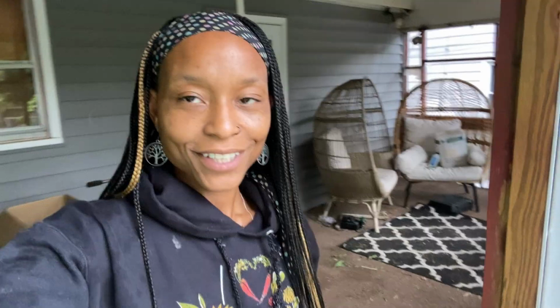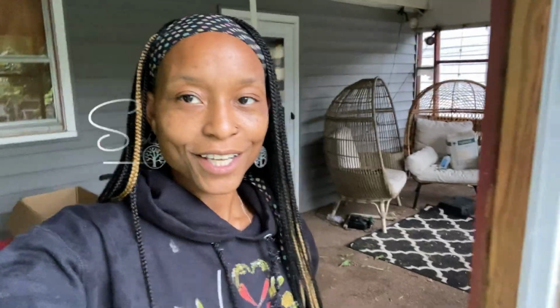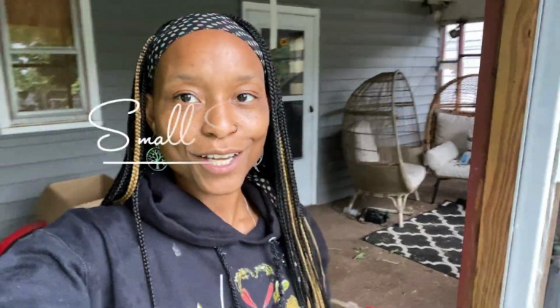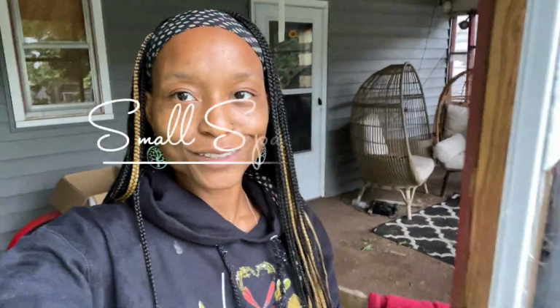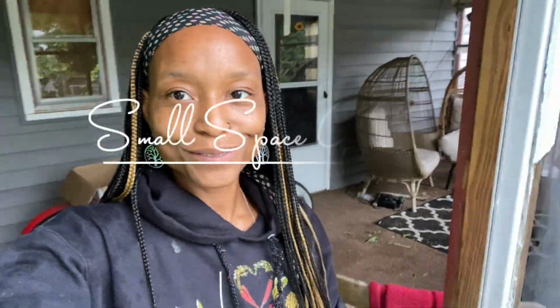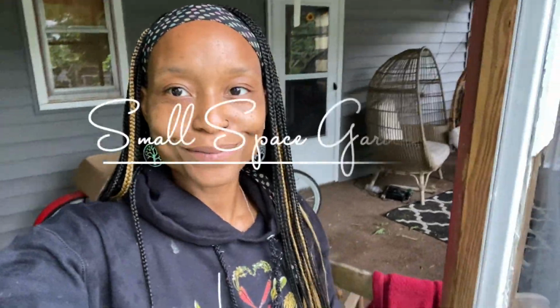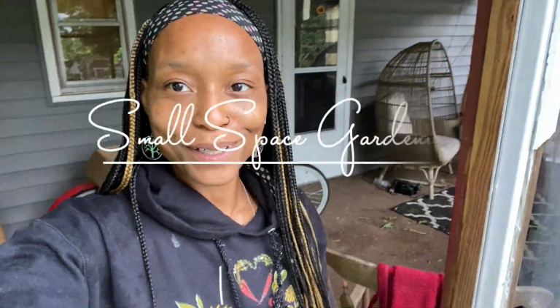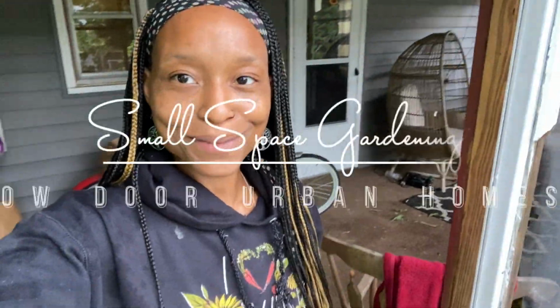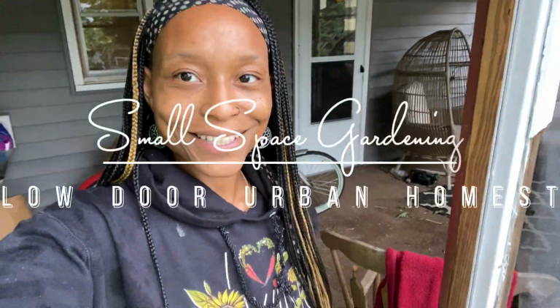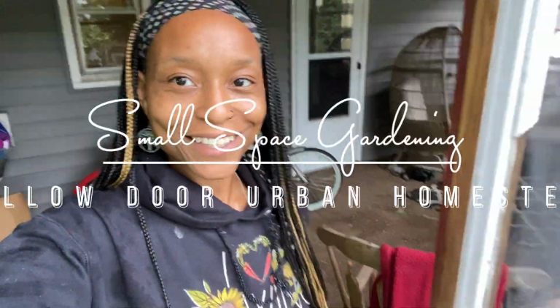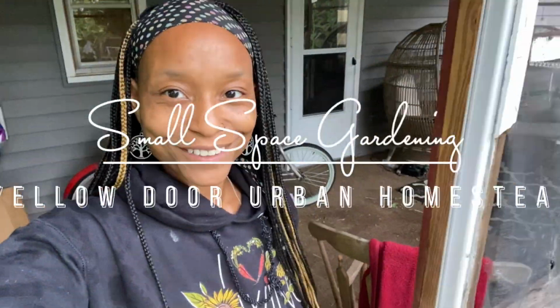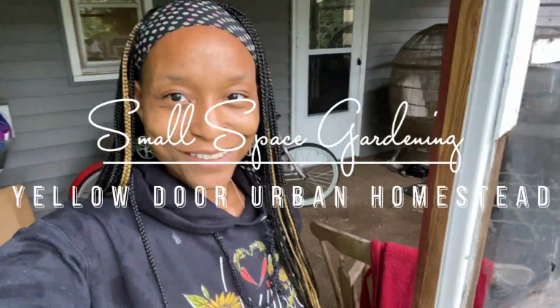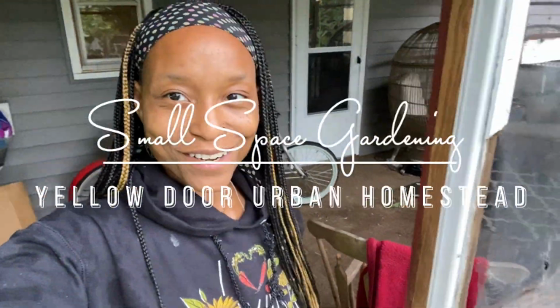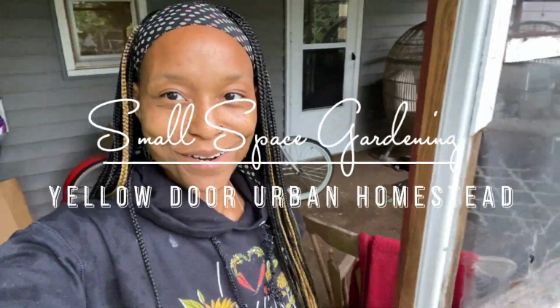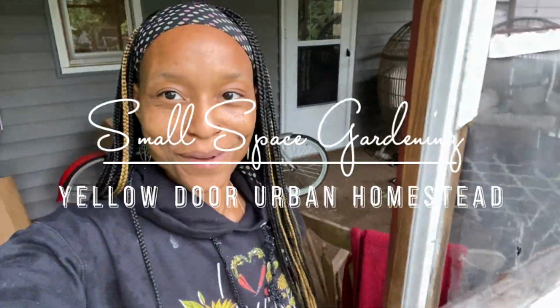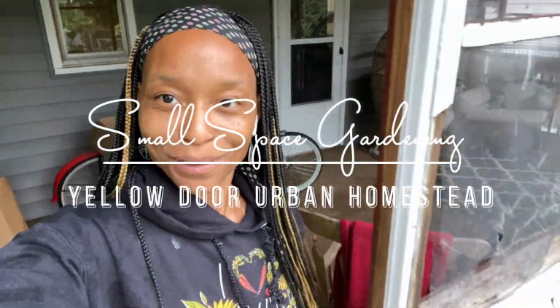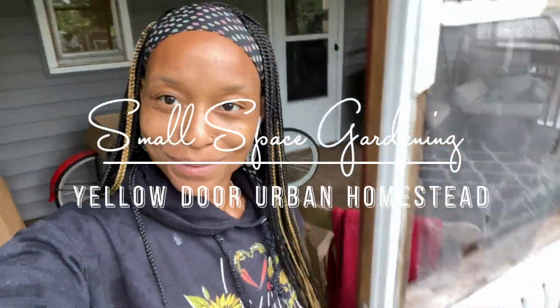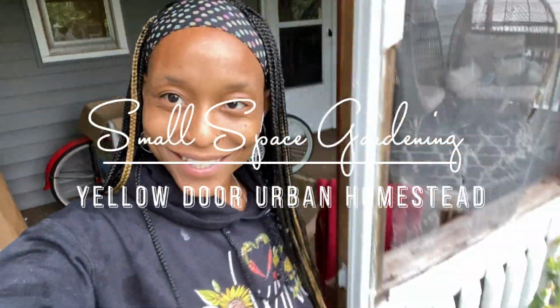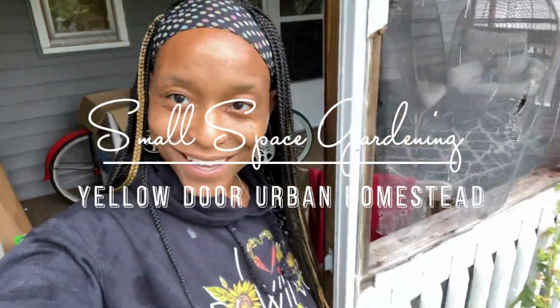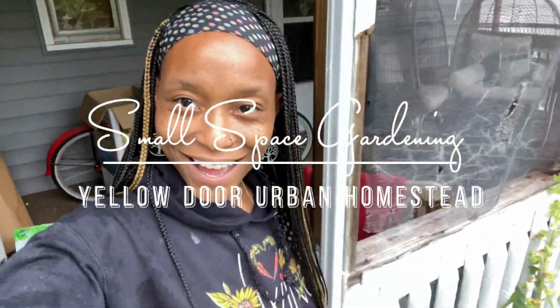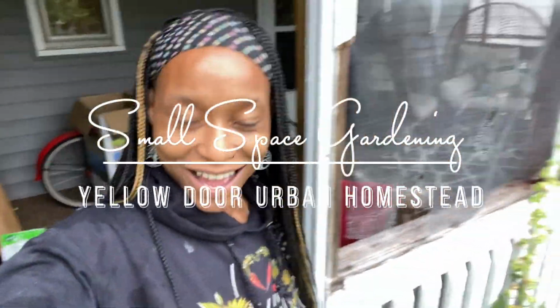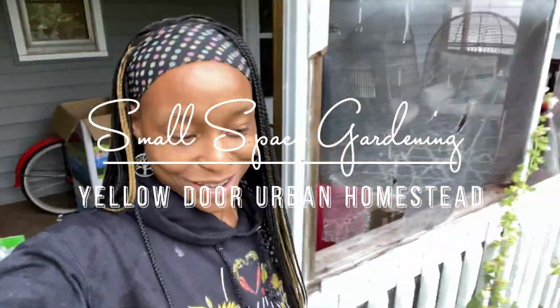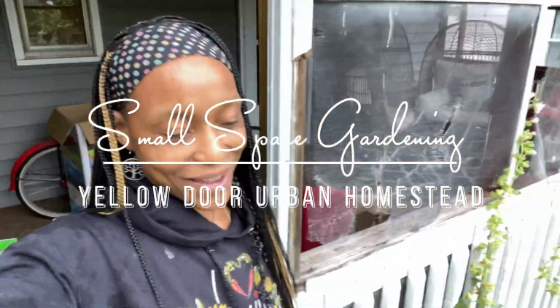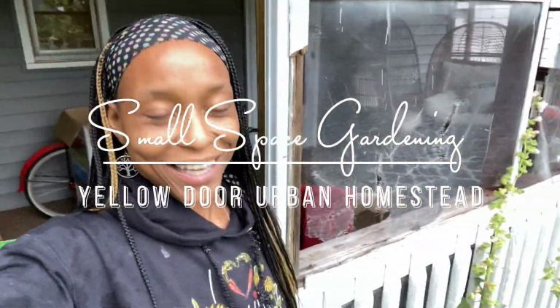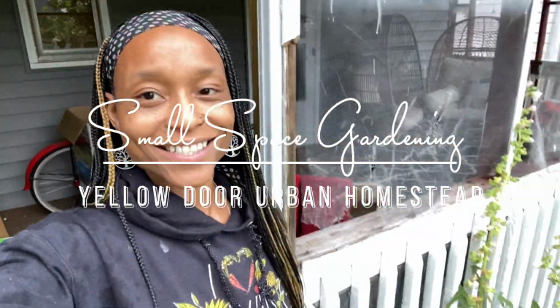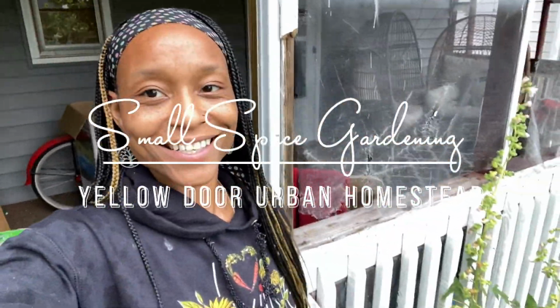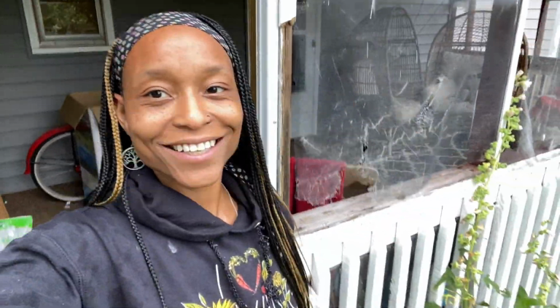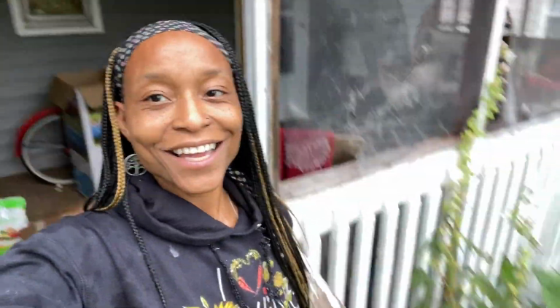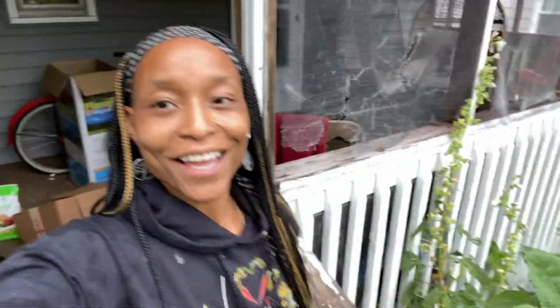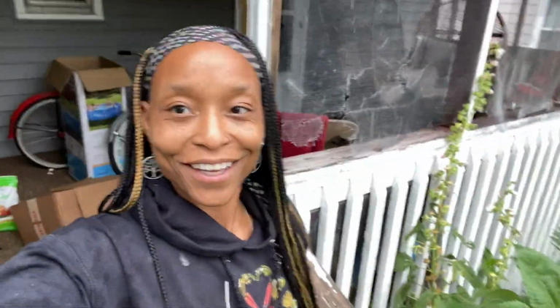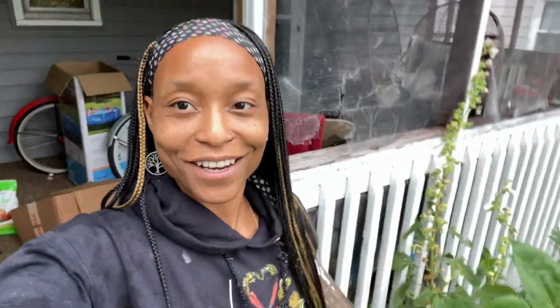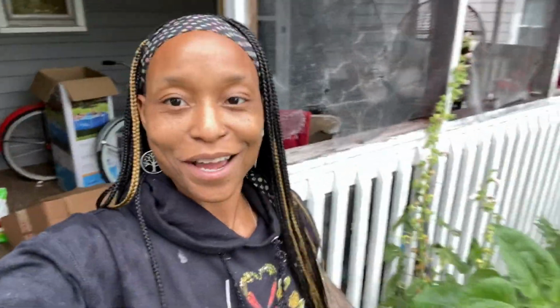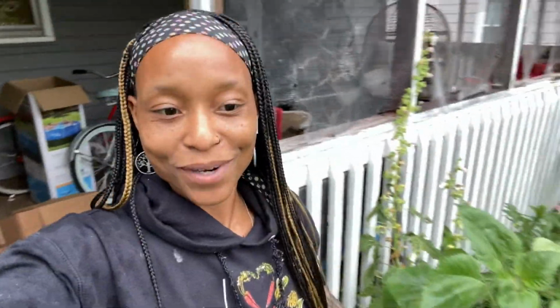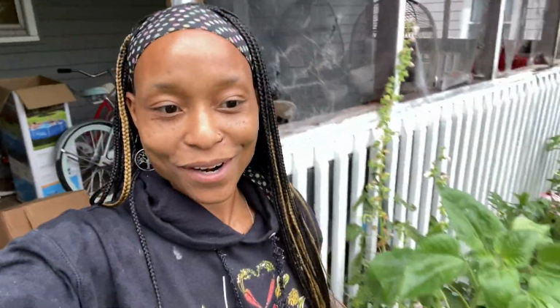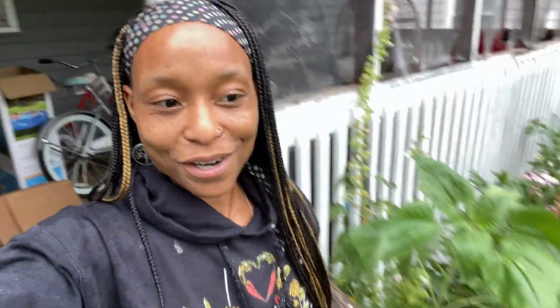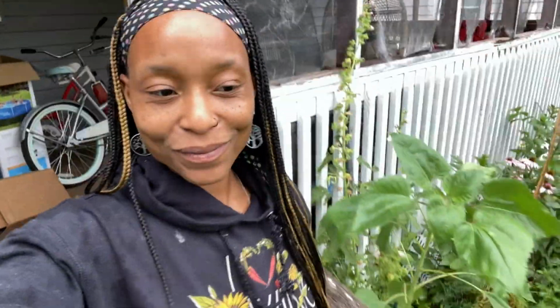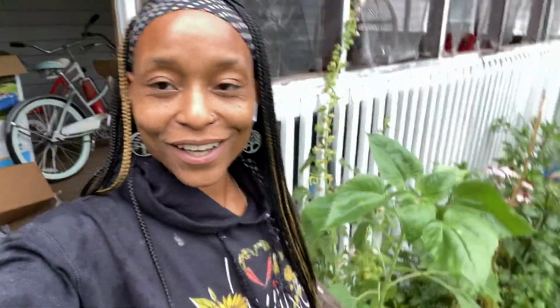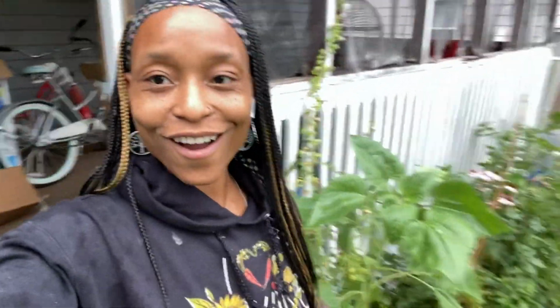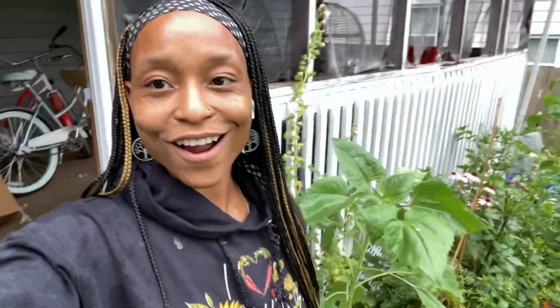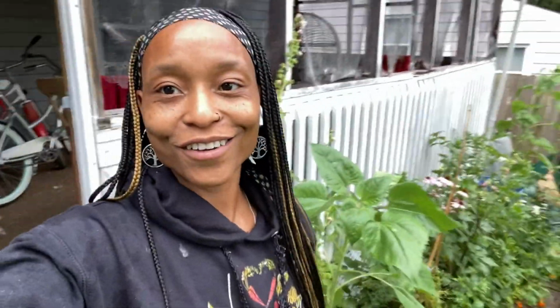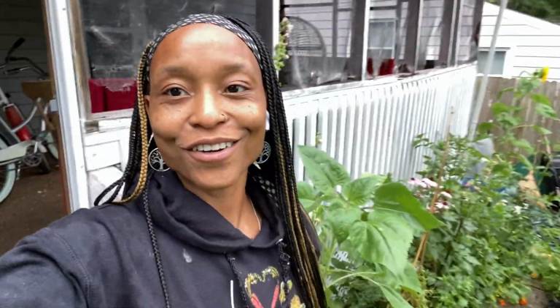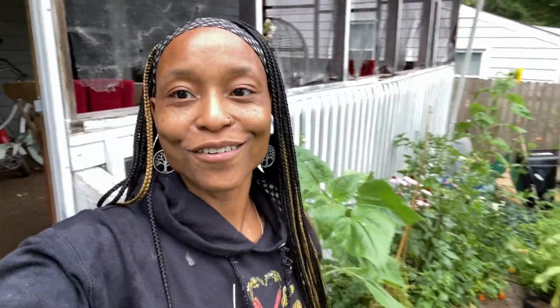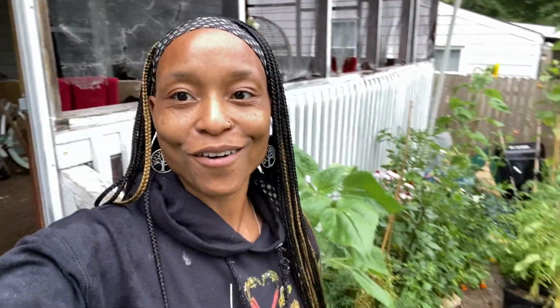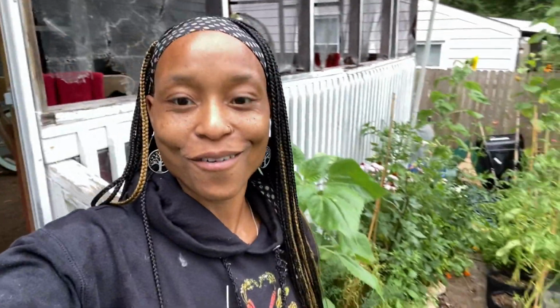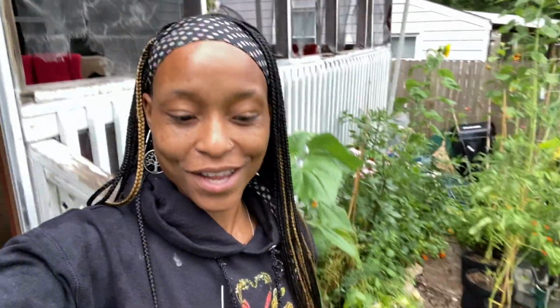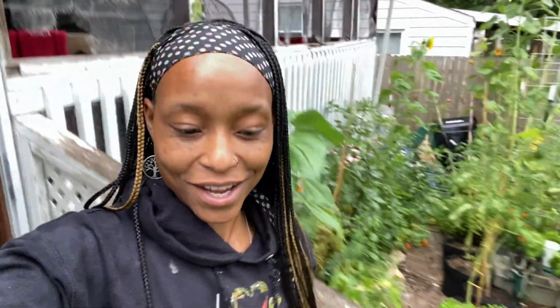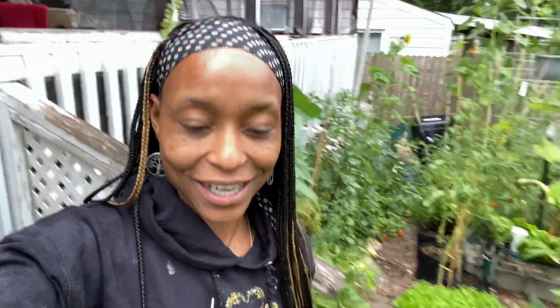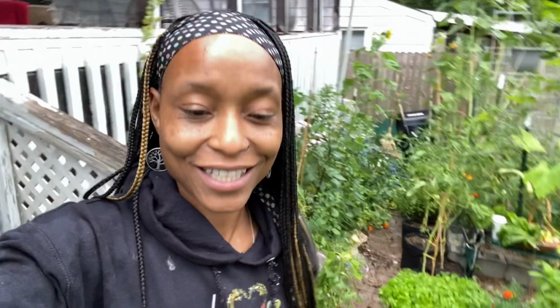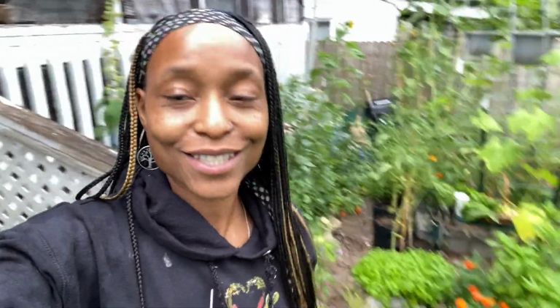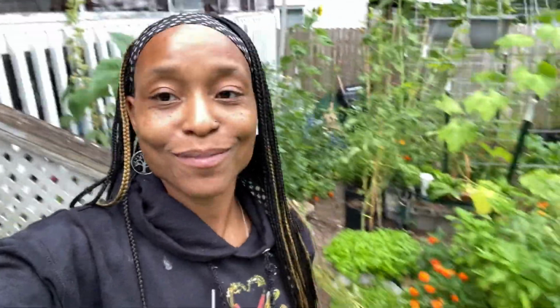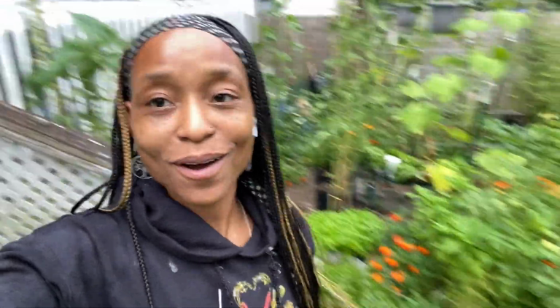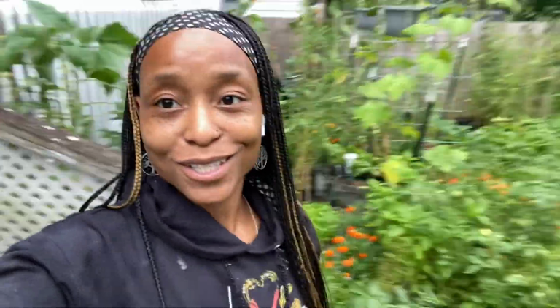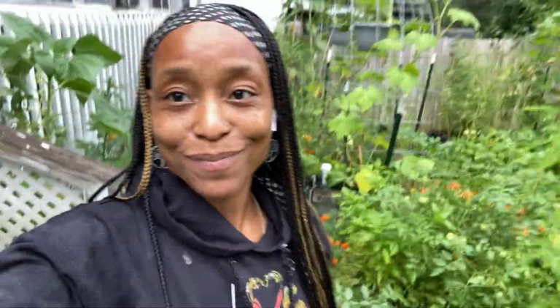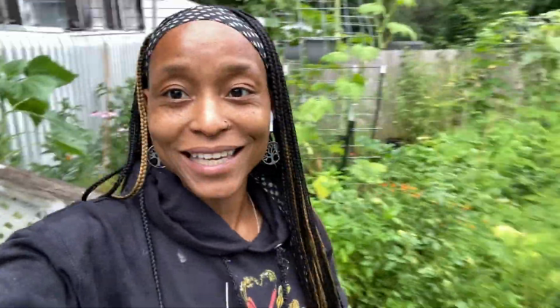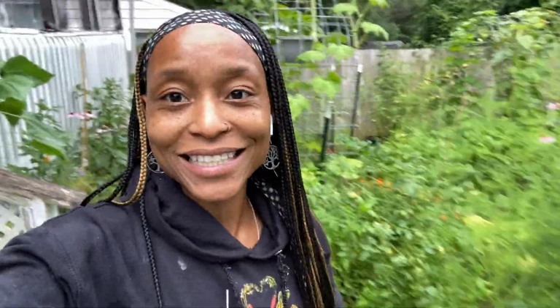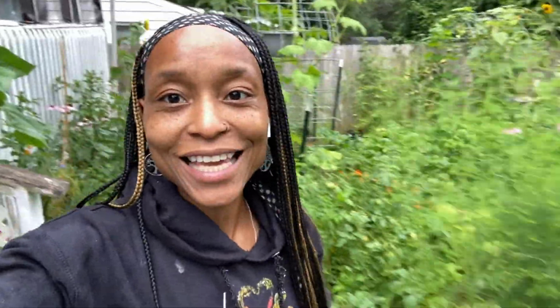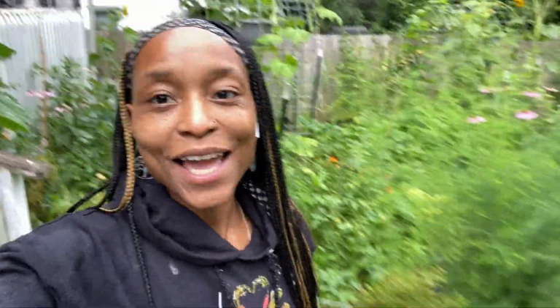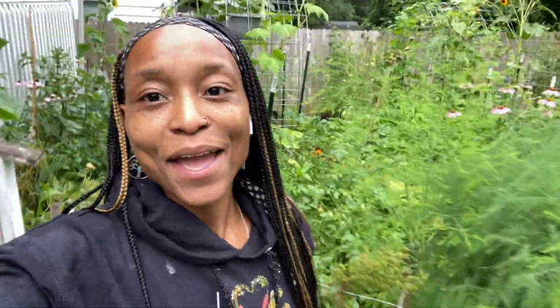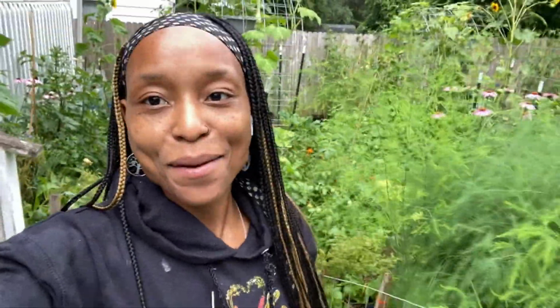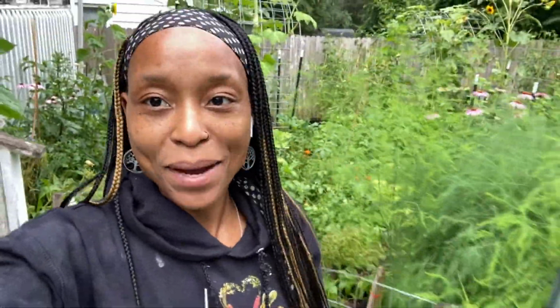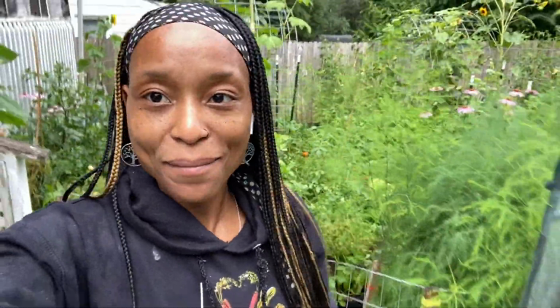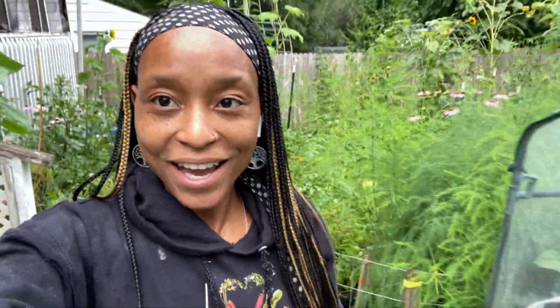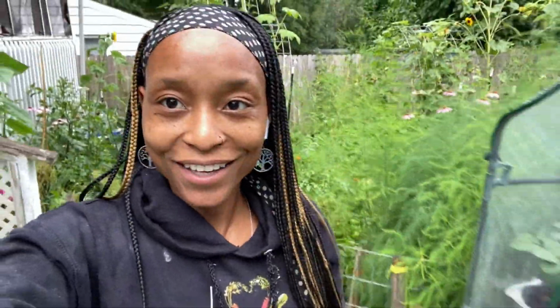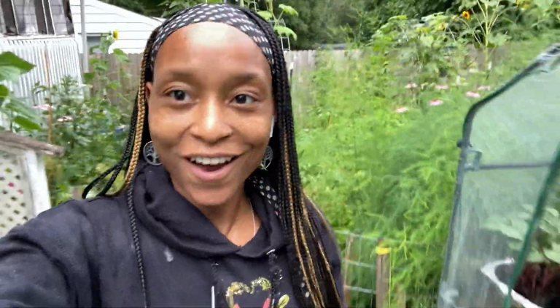Hello, welcome to Yellow Door Urban Homestead. I am Asia and I'm an urban gardener growing in a small space in my backyard.